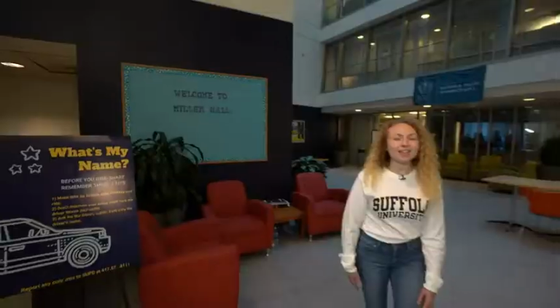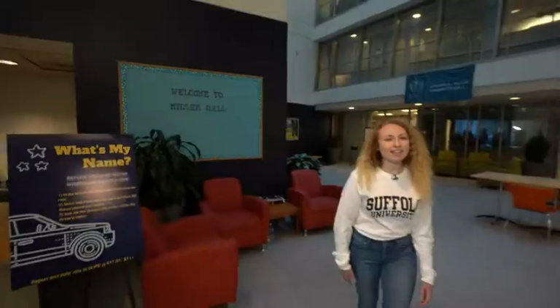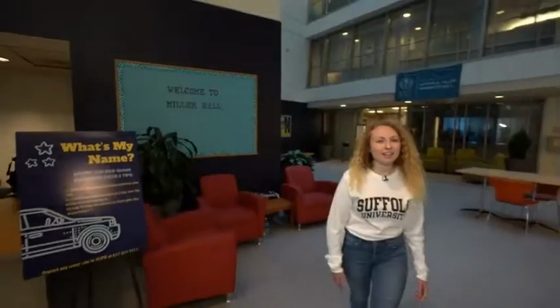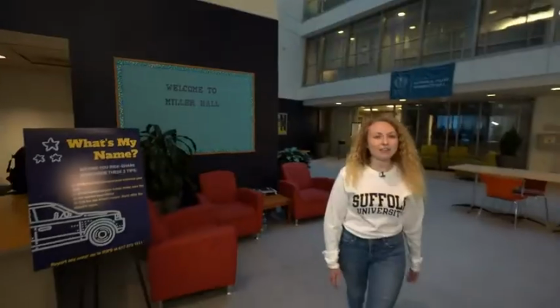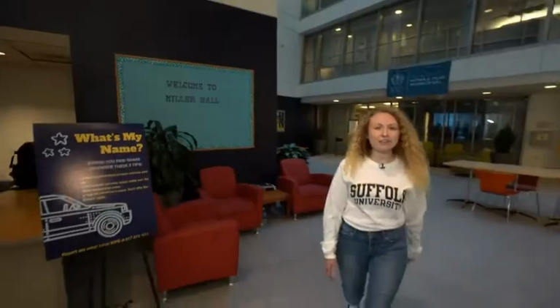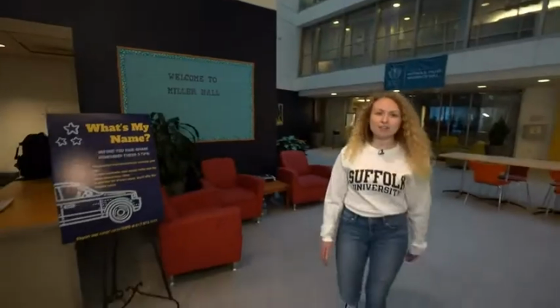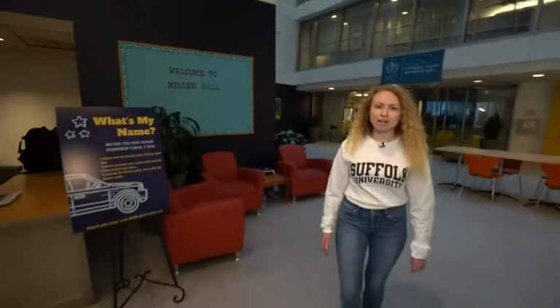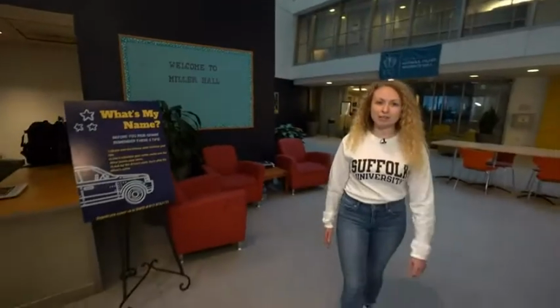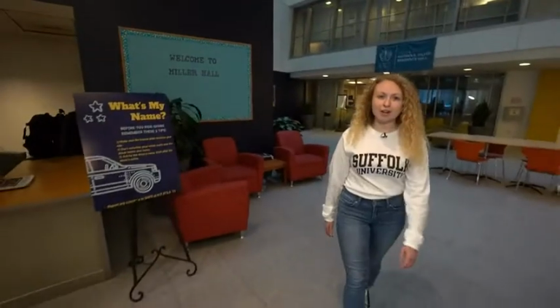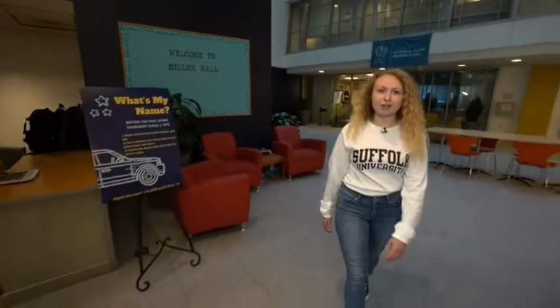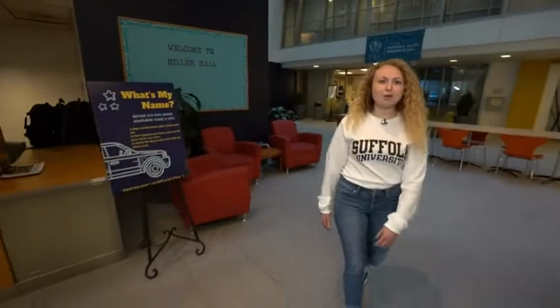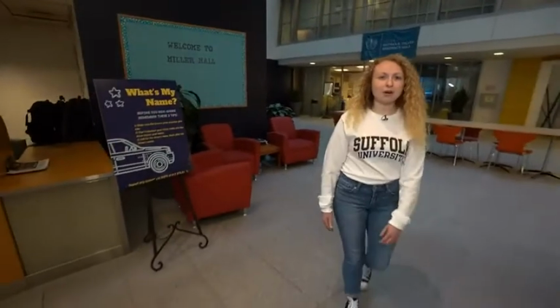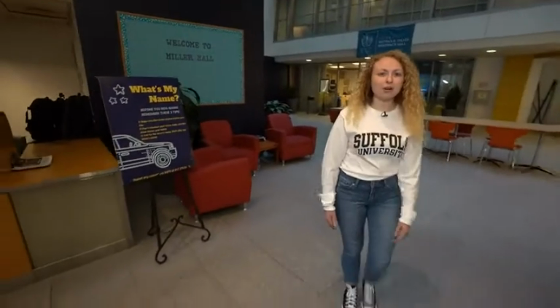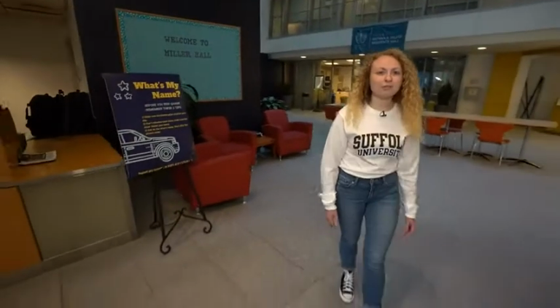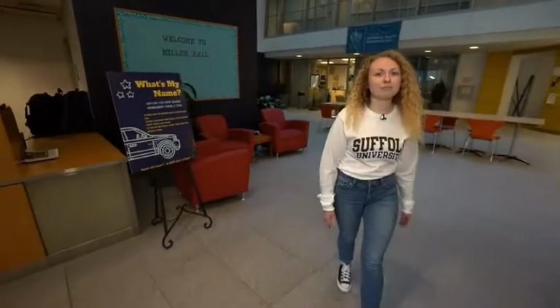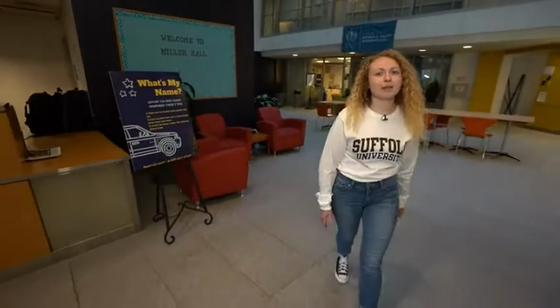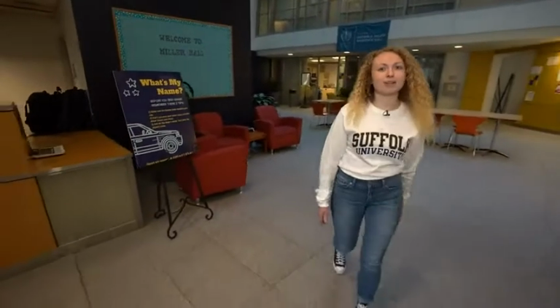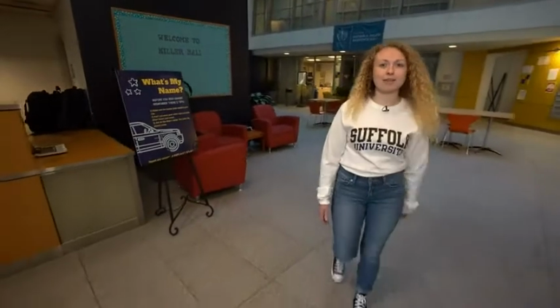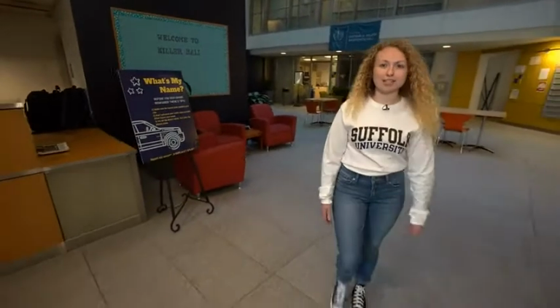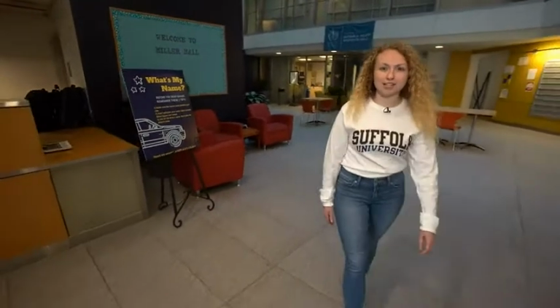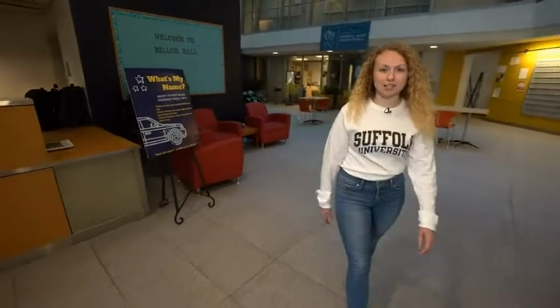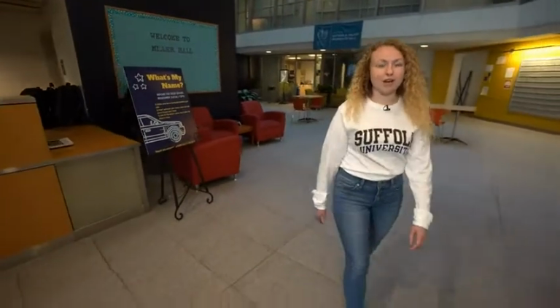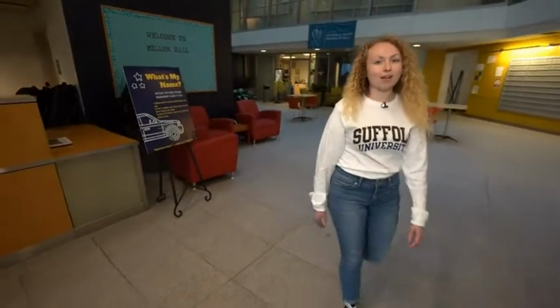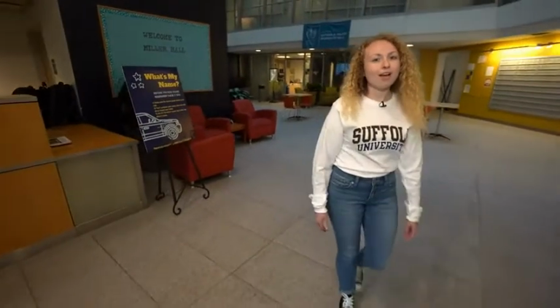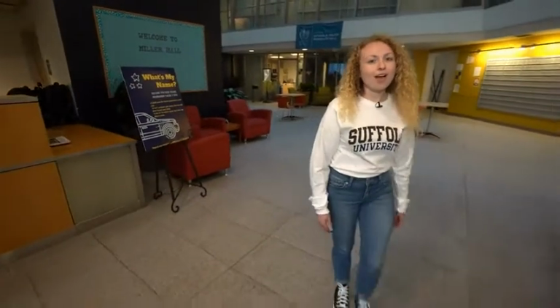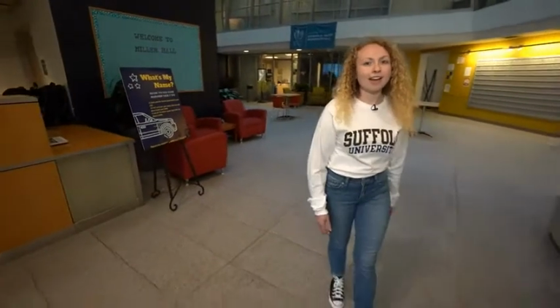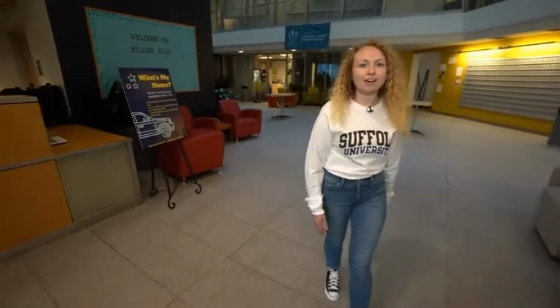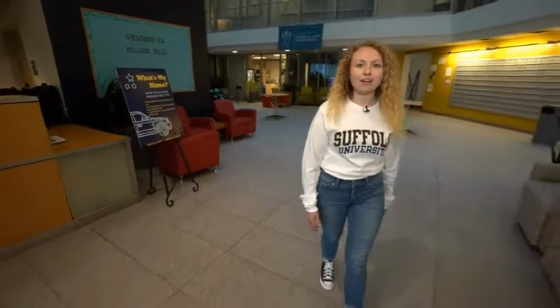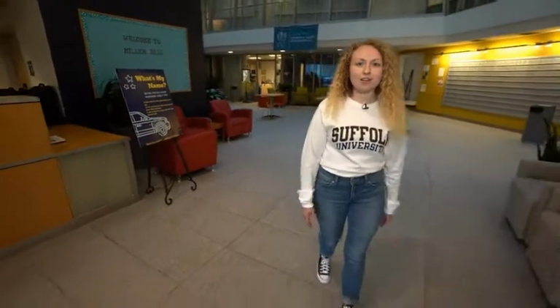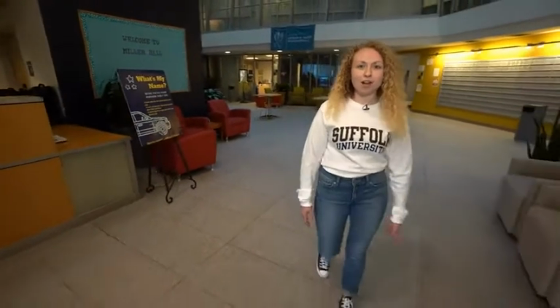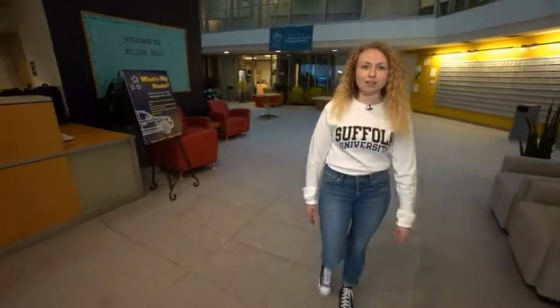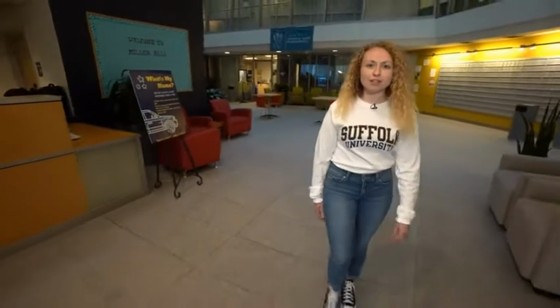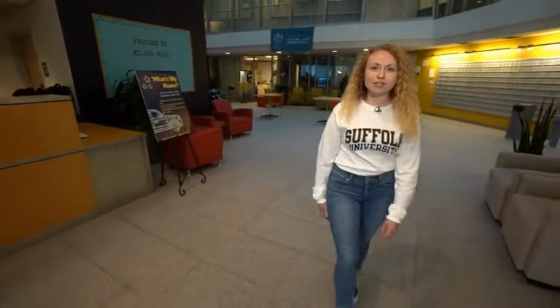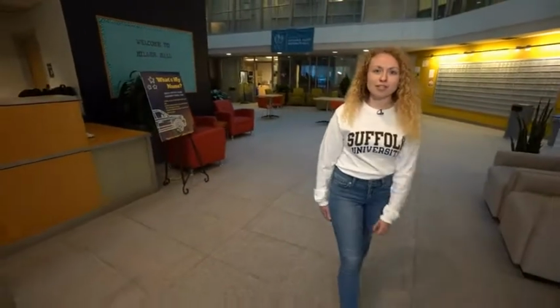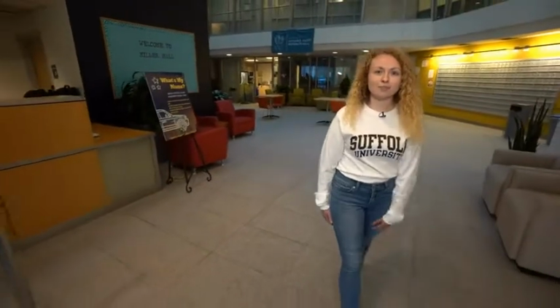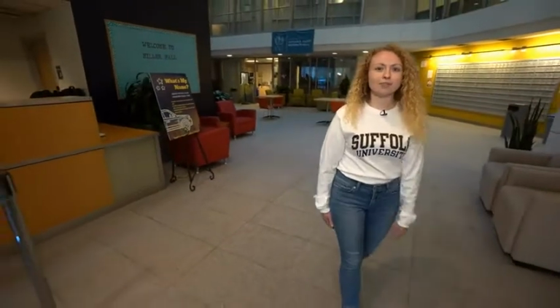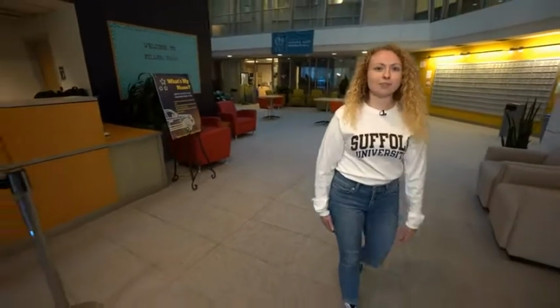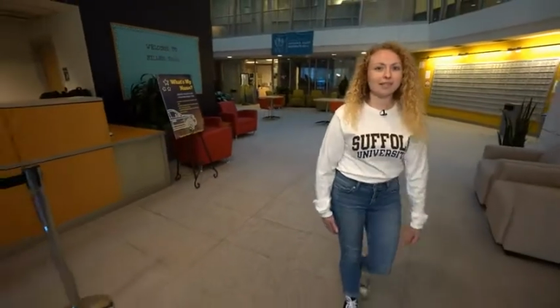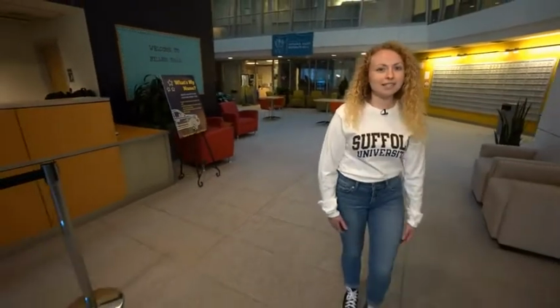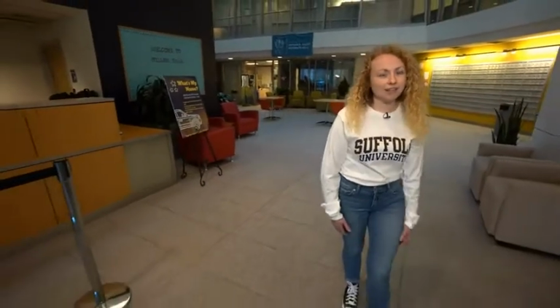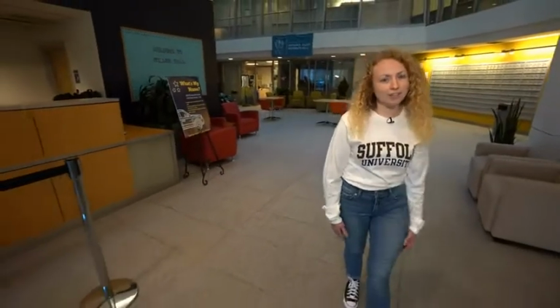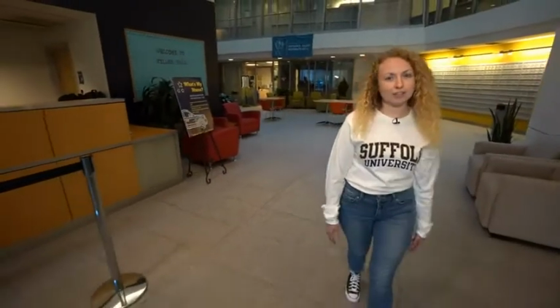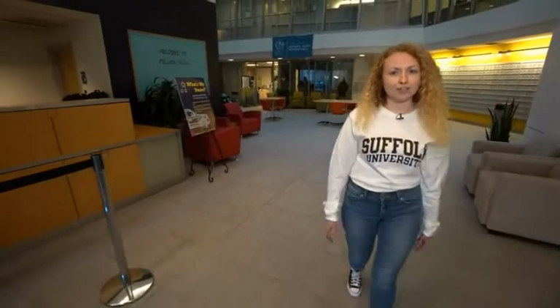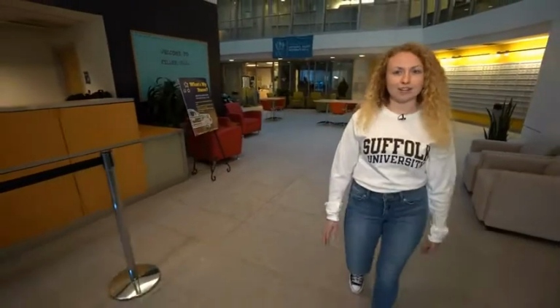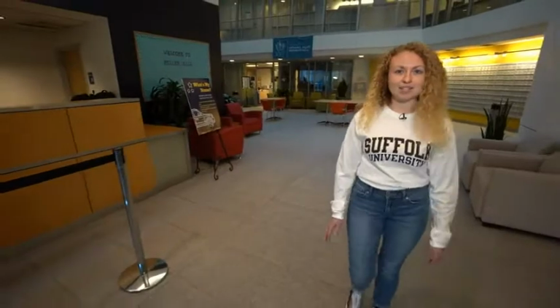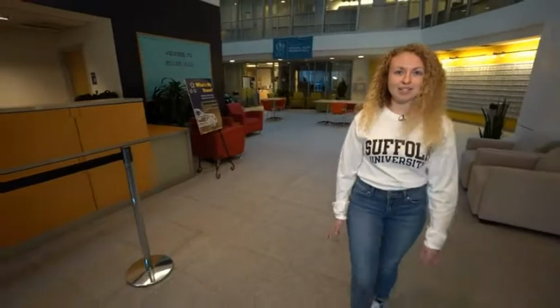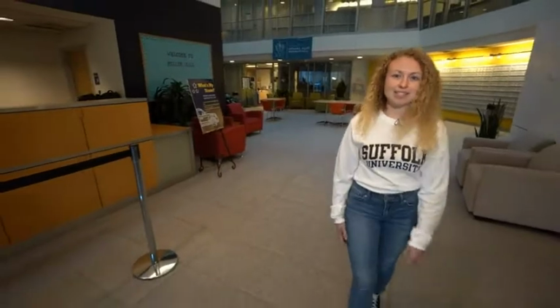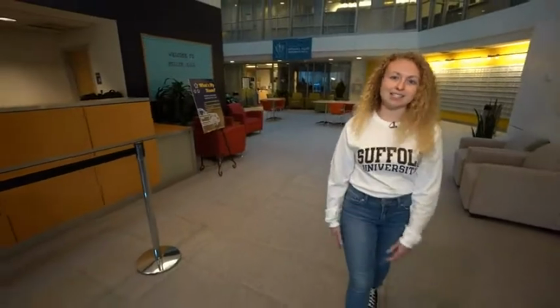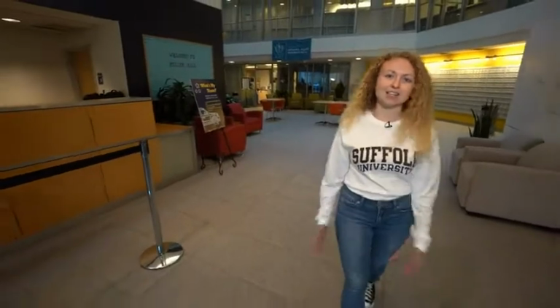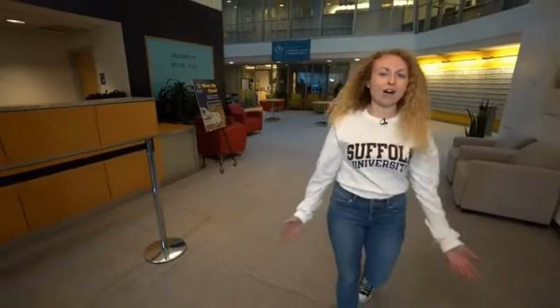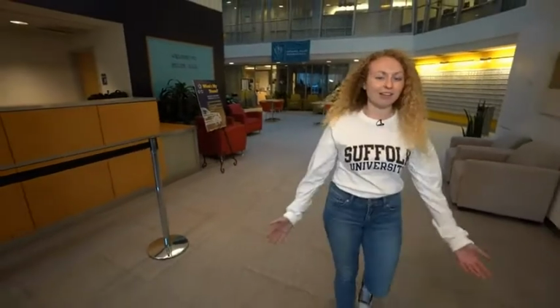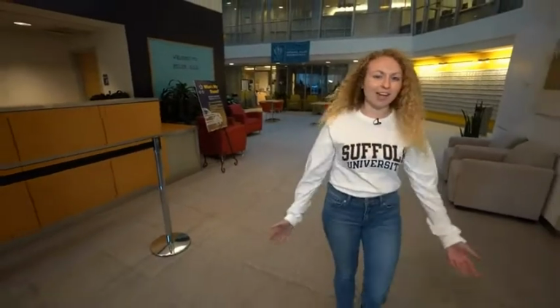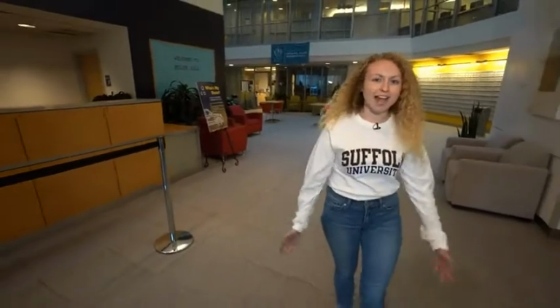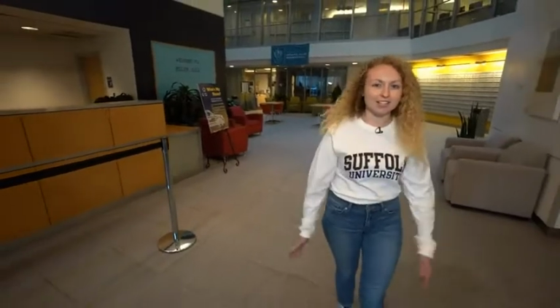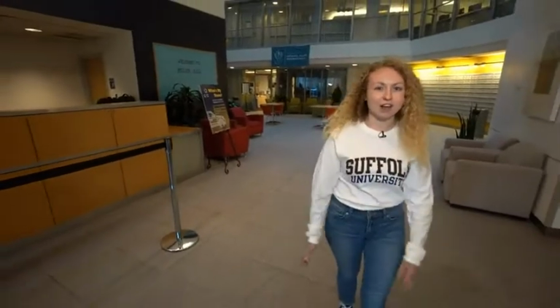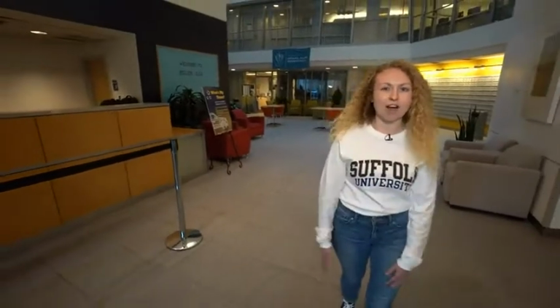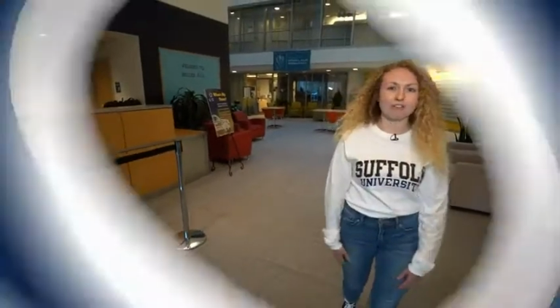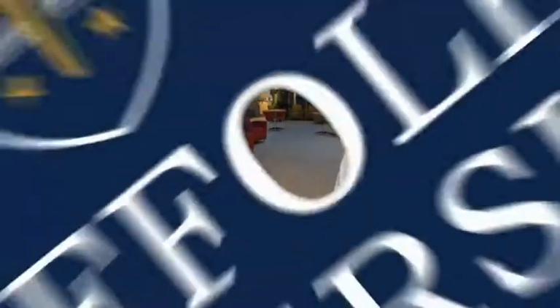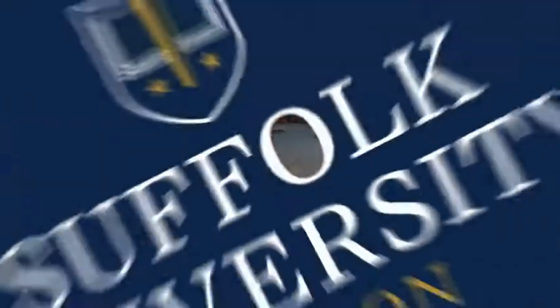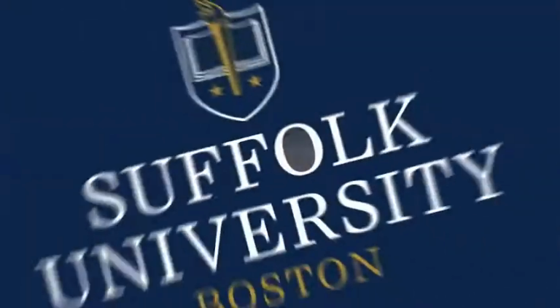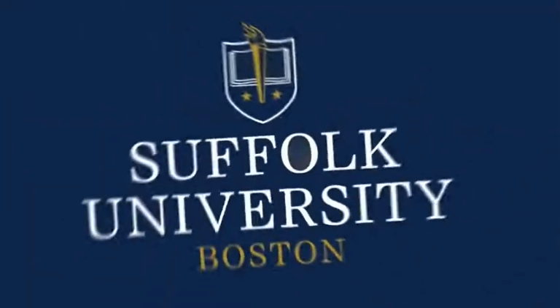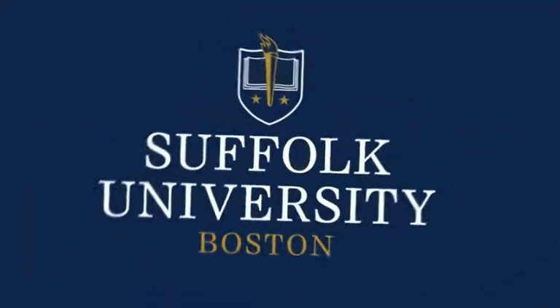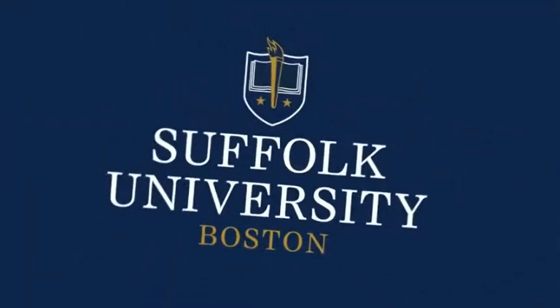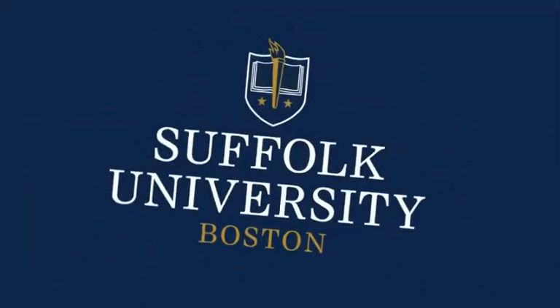Thank you for joining me on a tour of Miller Residence Hall. I encourage all of you to keep viewing Suffolk University to see all that it has to offer. Bye!